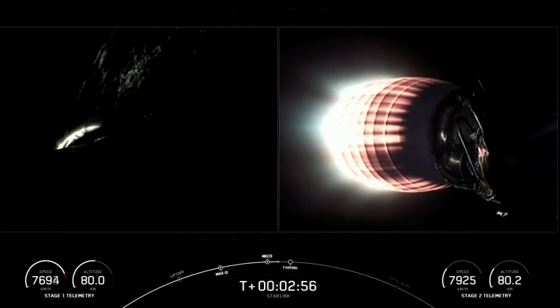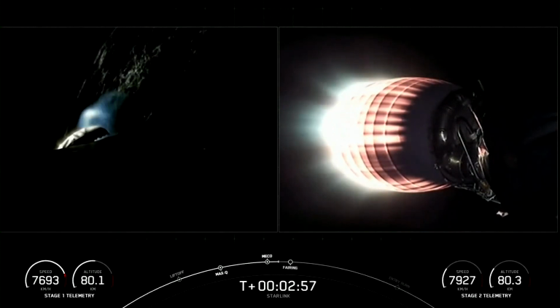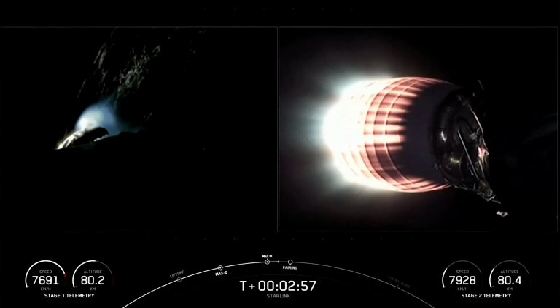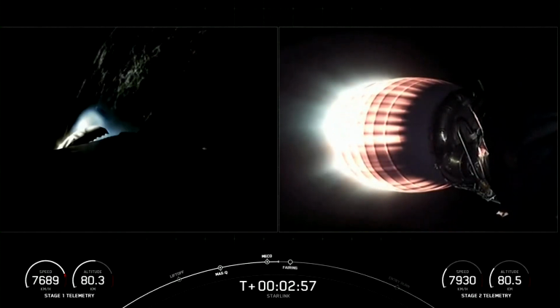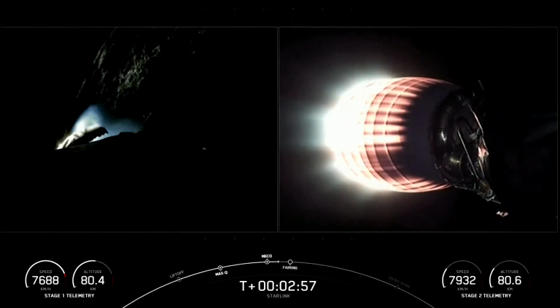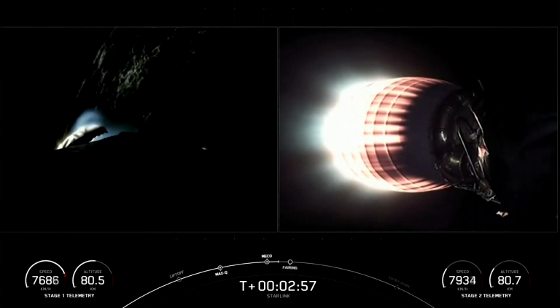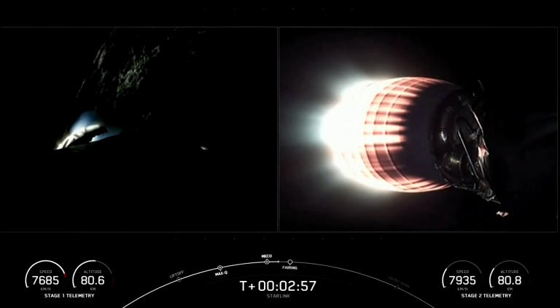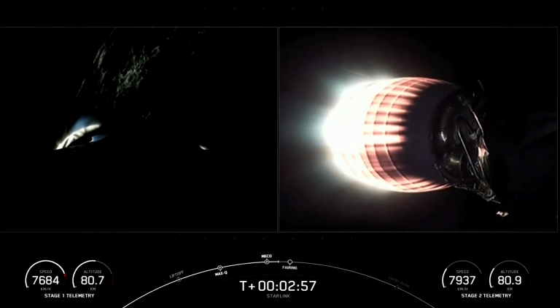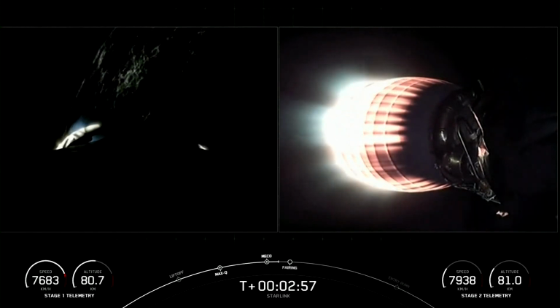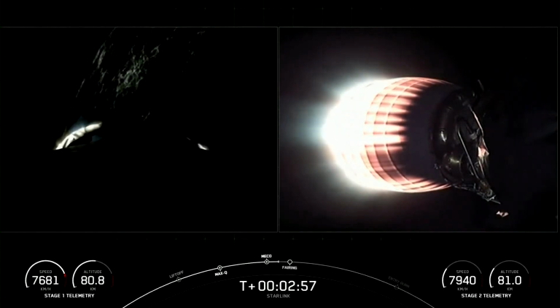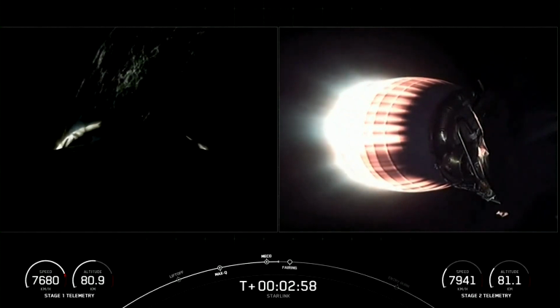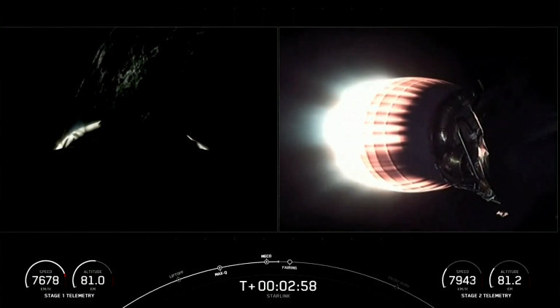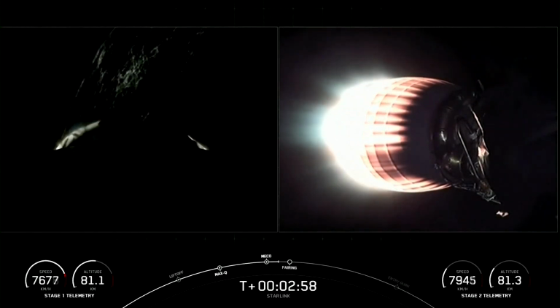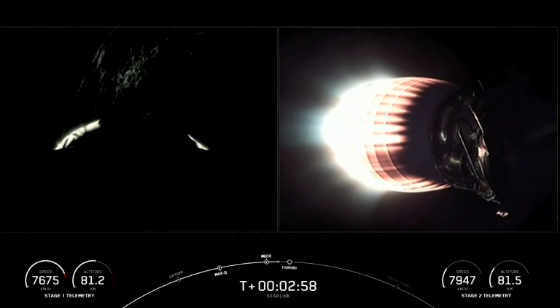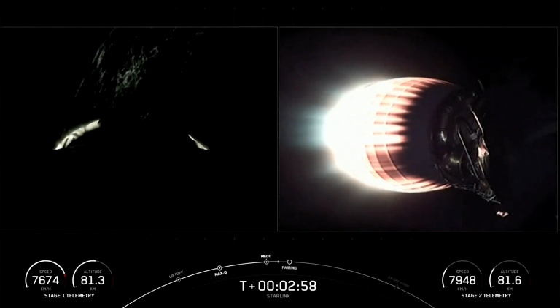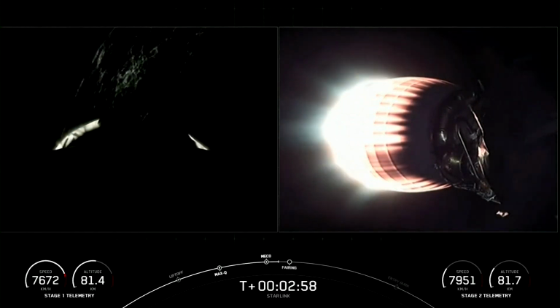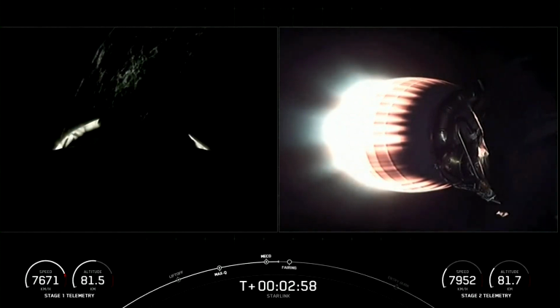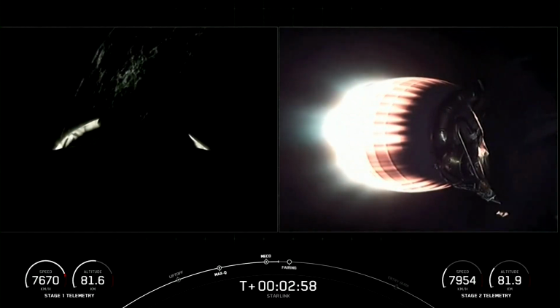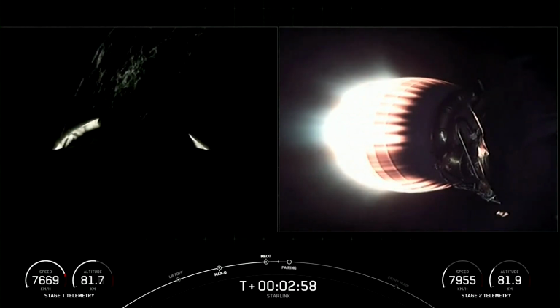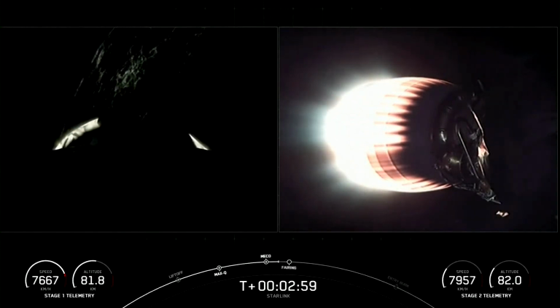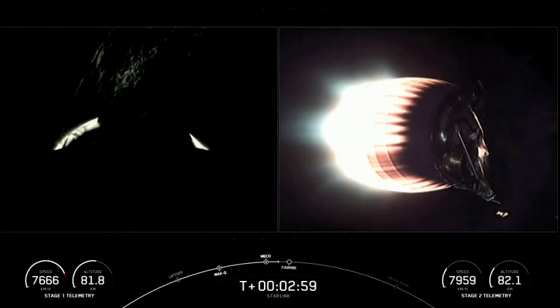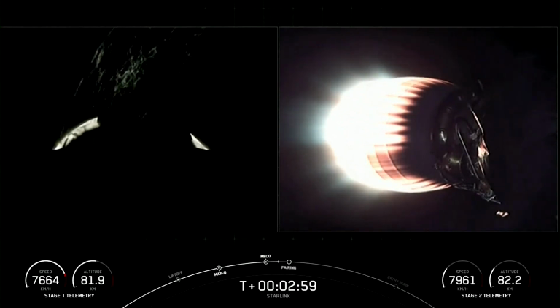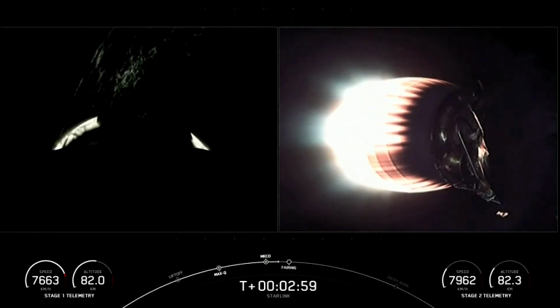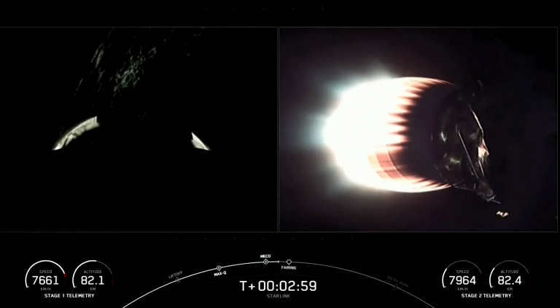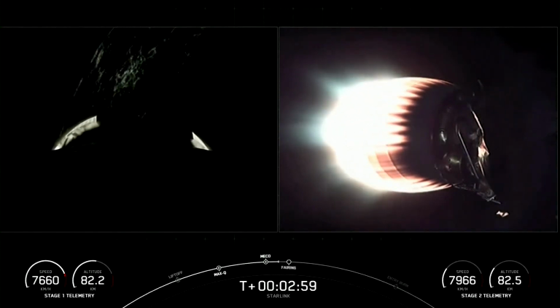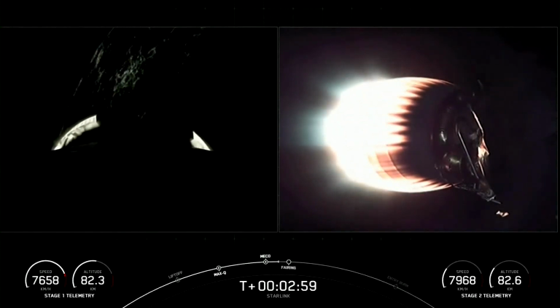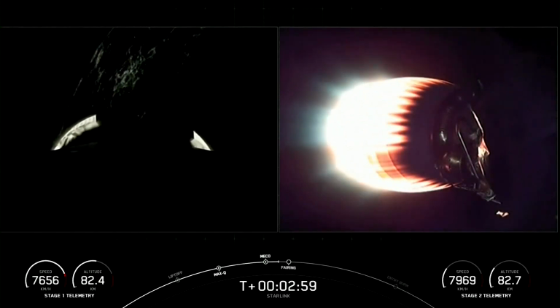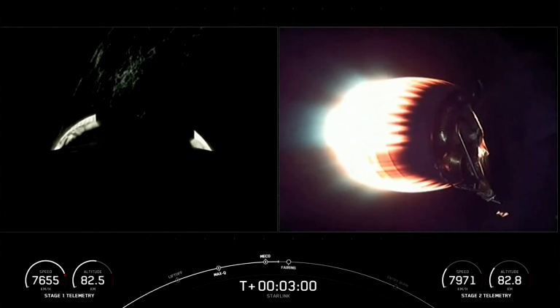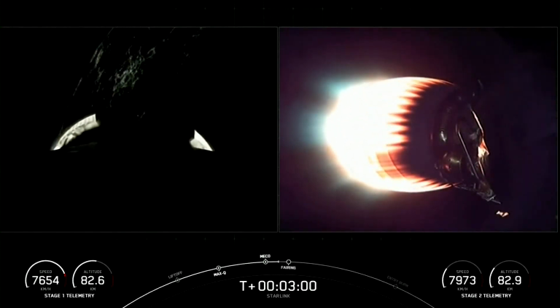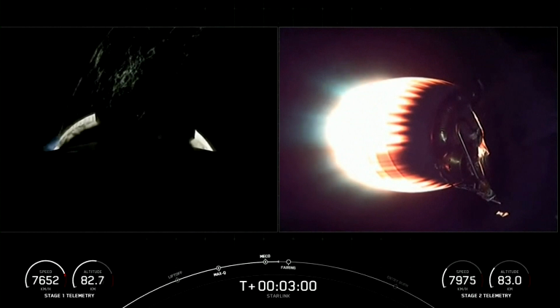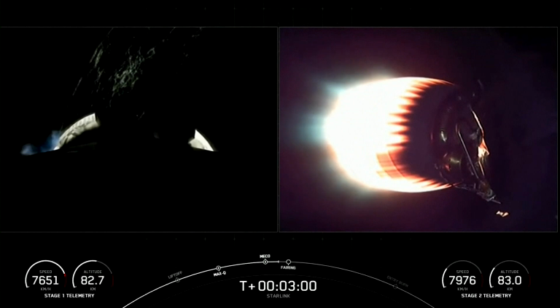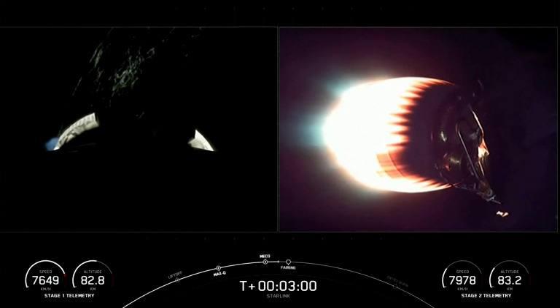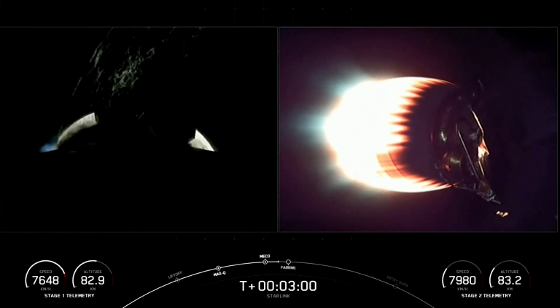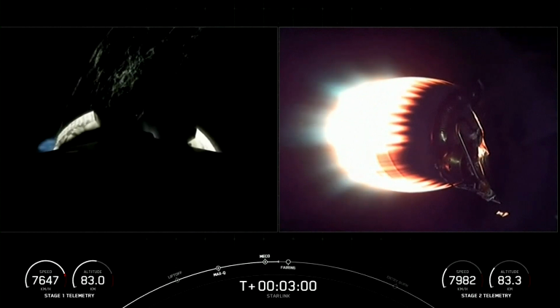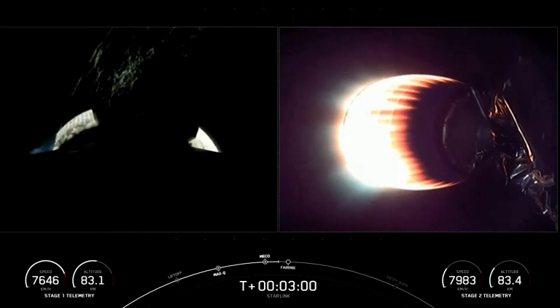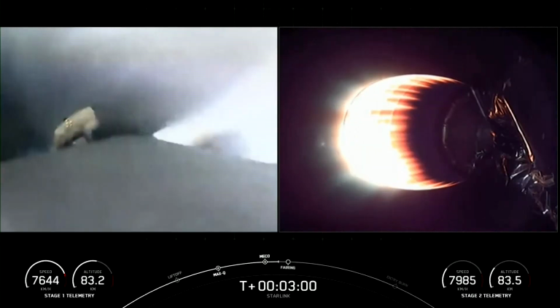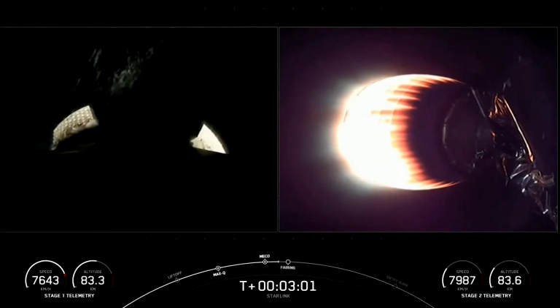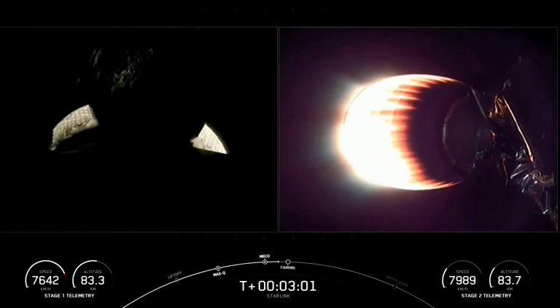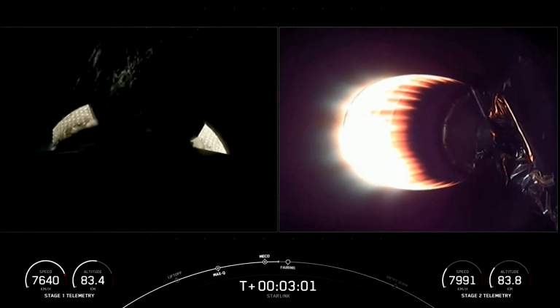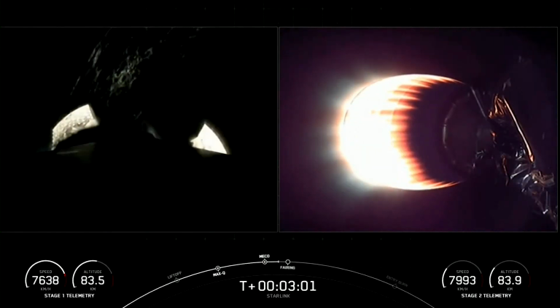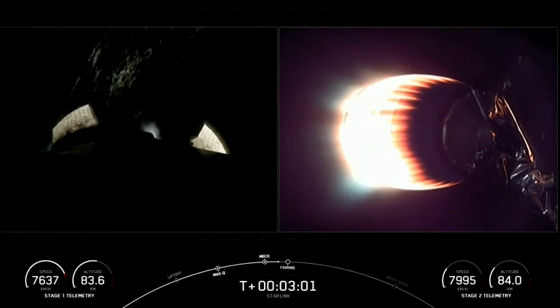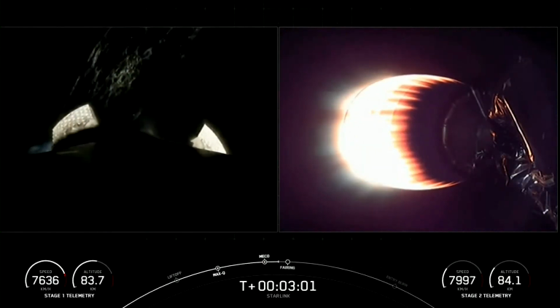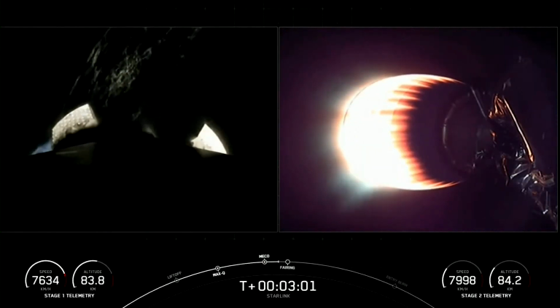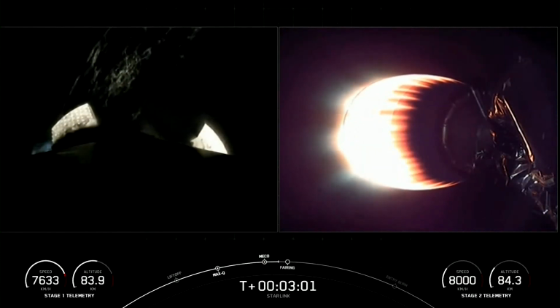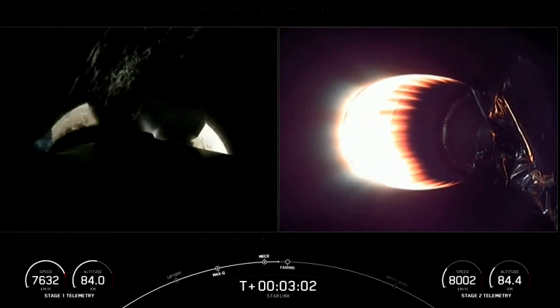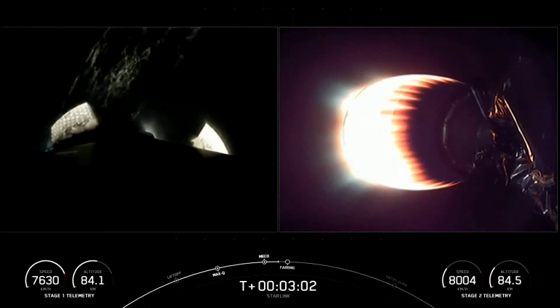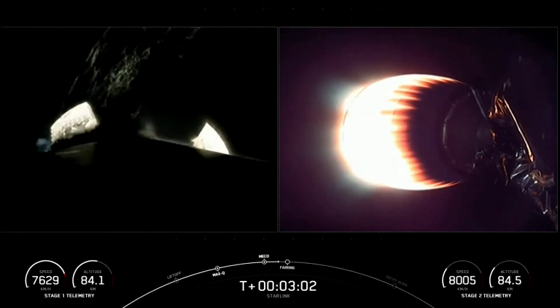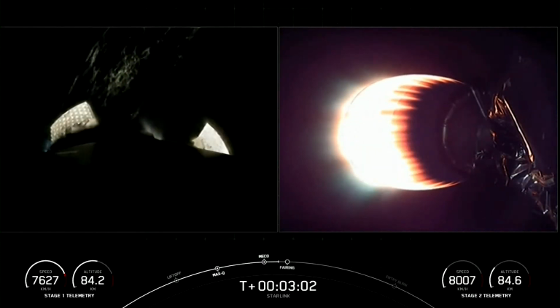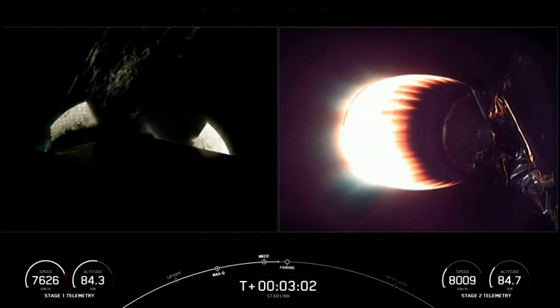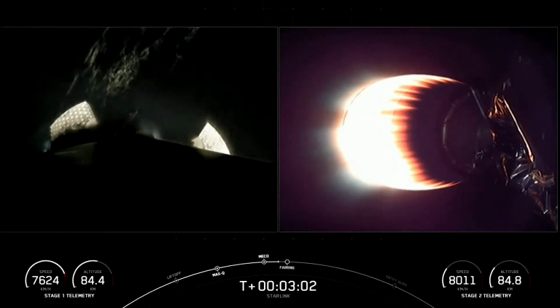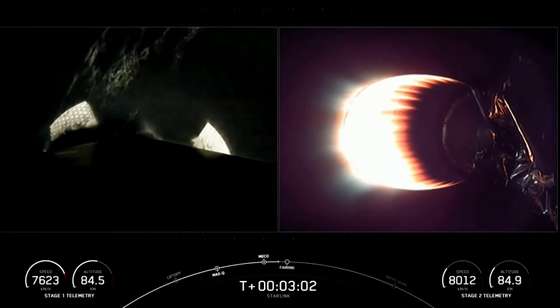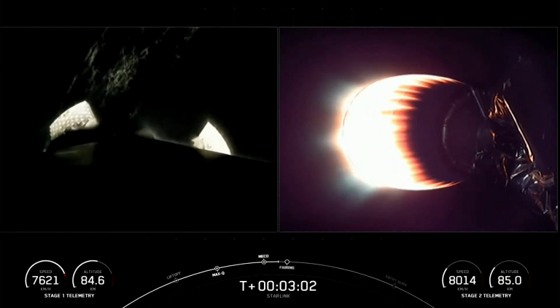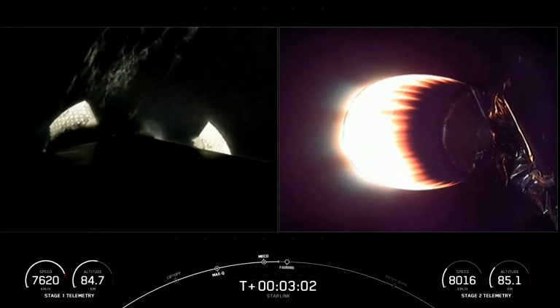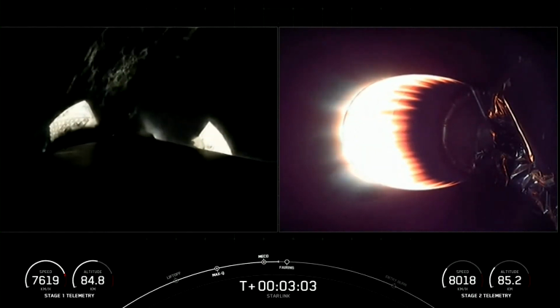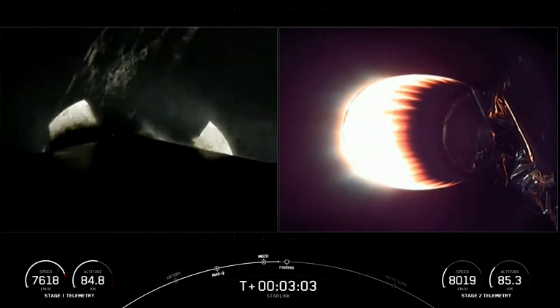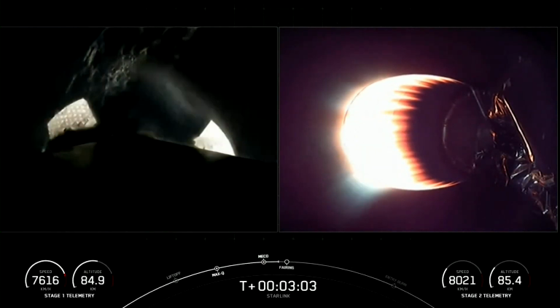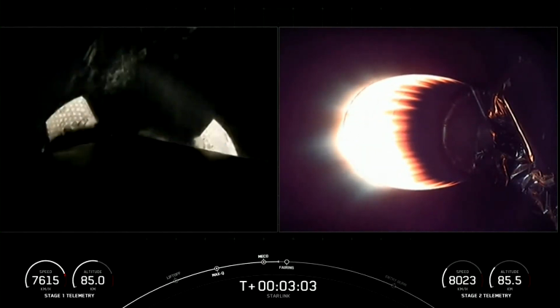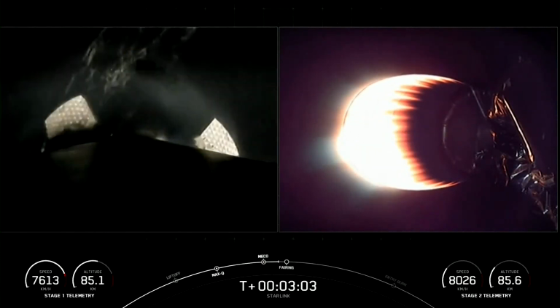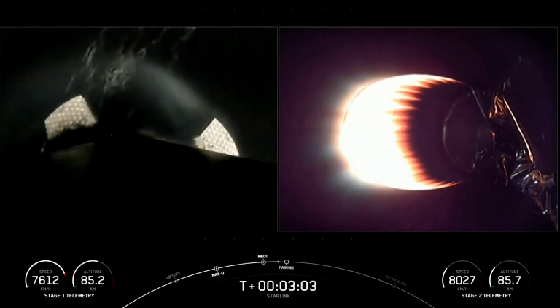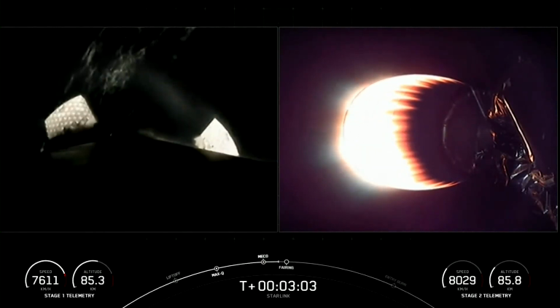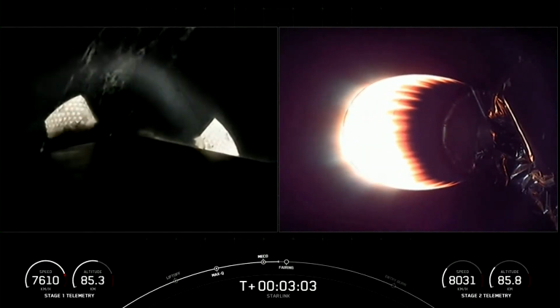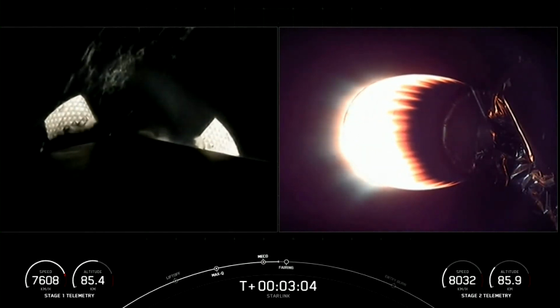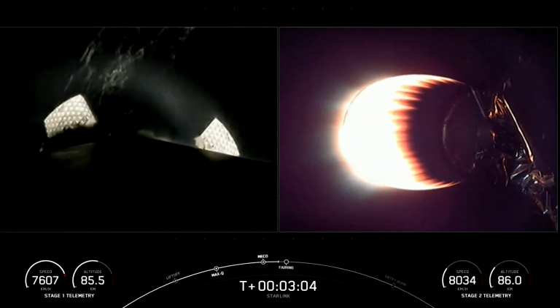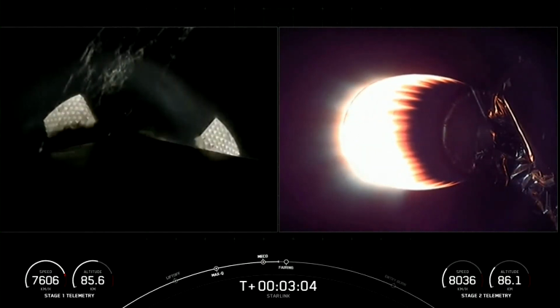Caught a glimpse of — and on the left-hand side of your screen, you can see the Space Coast illuminated by the night lights. That's an awesome shot.